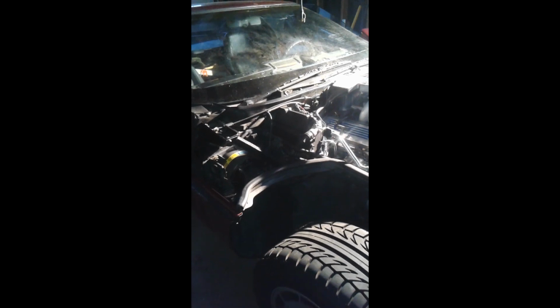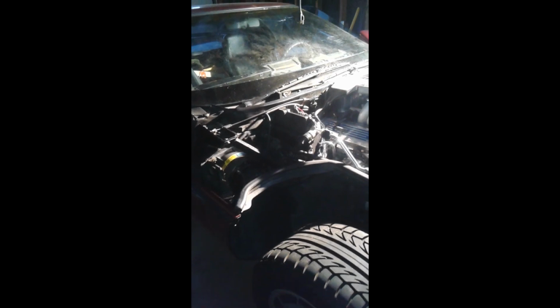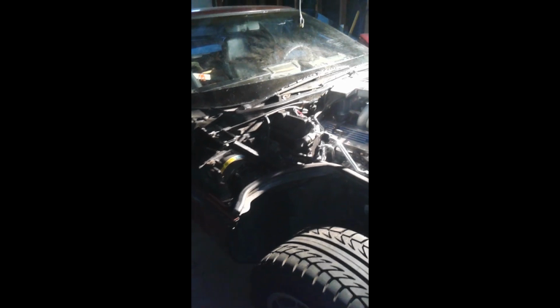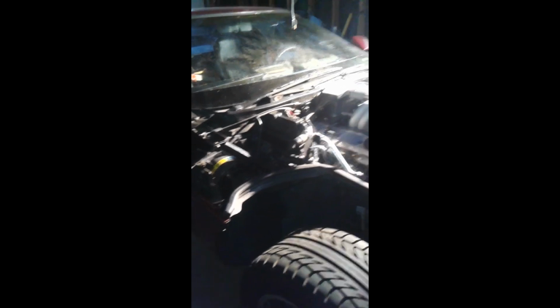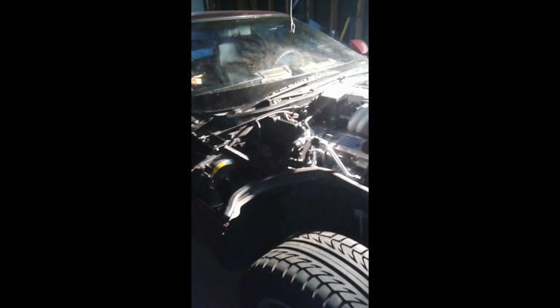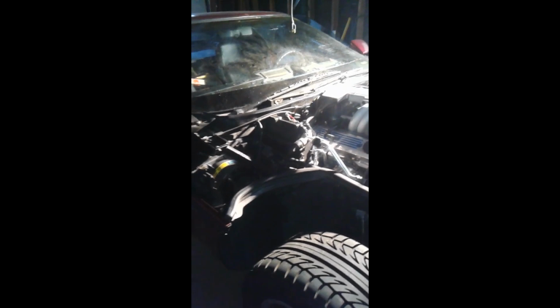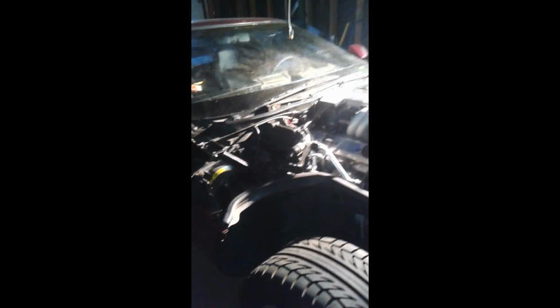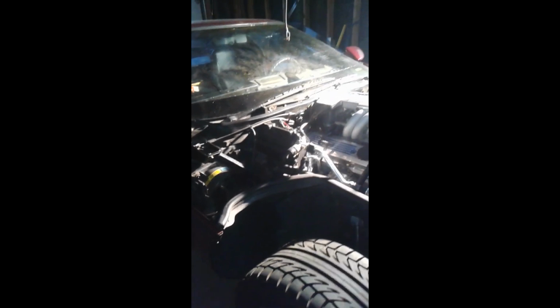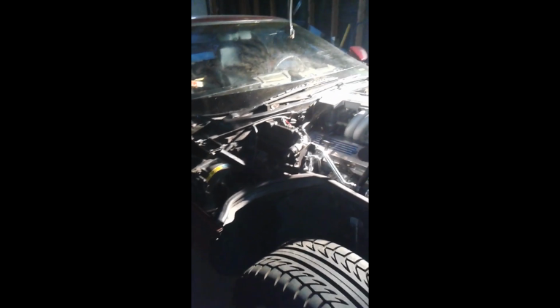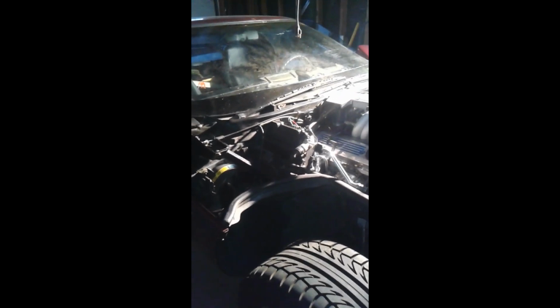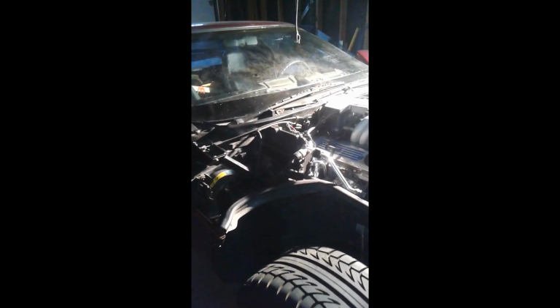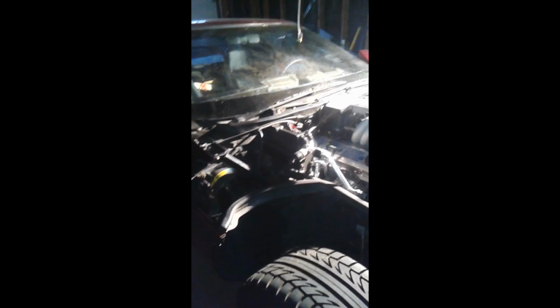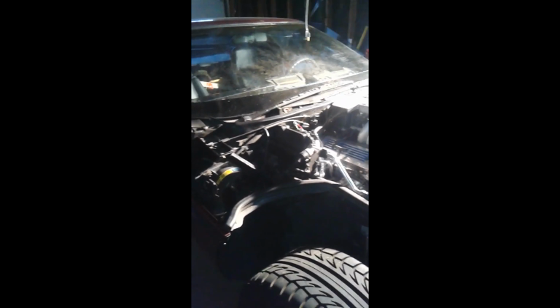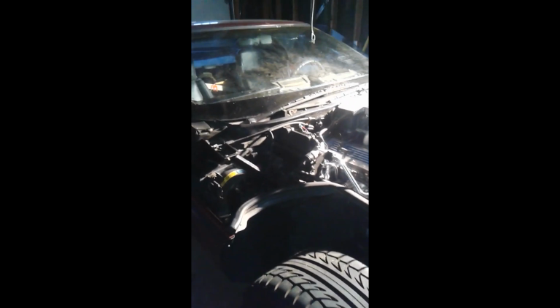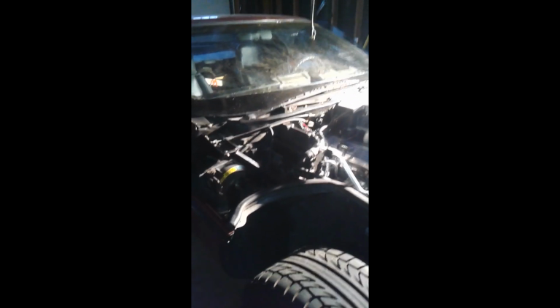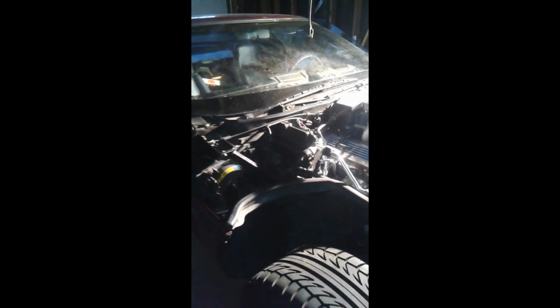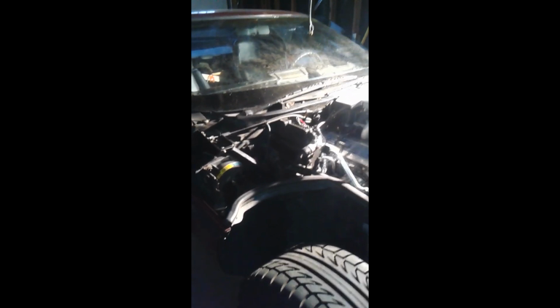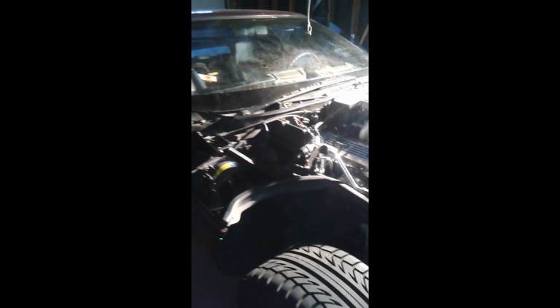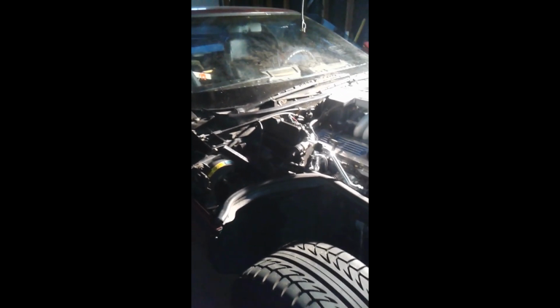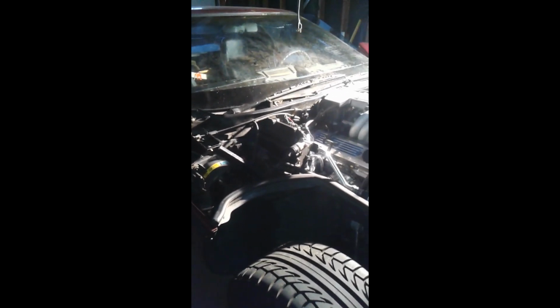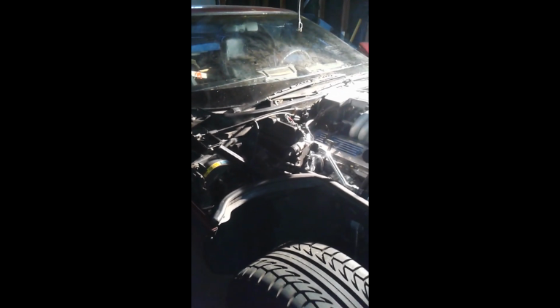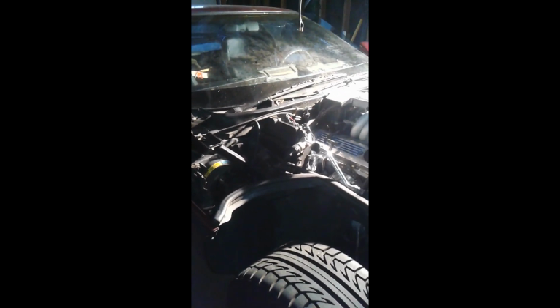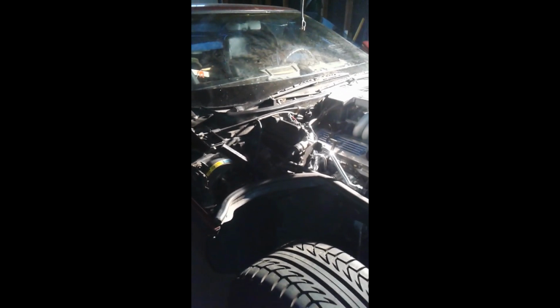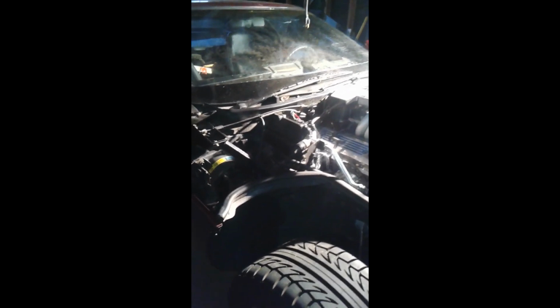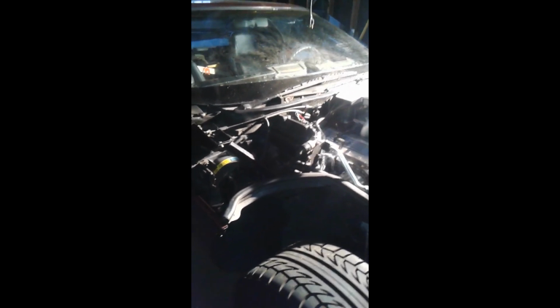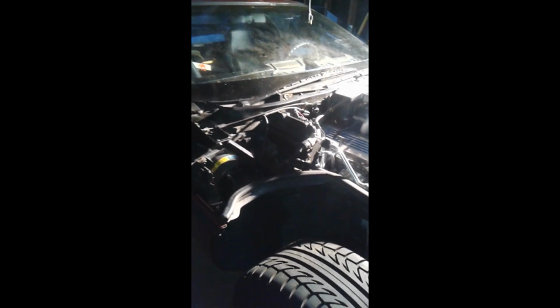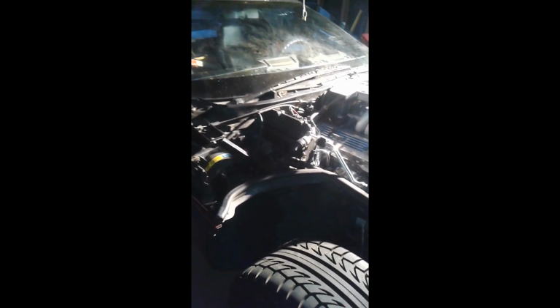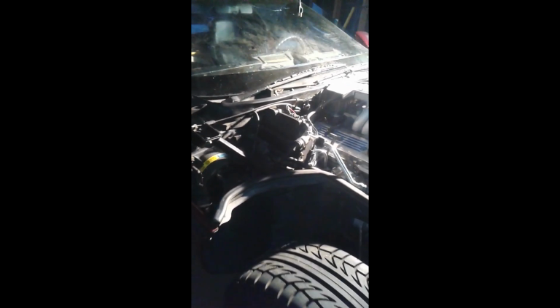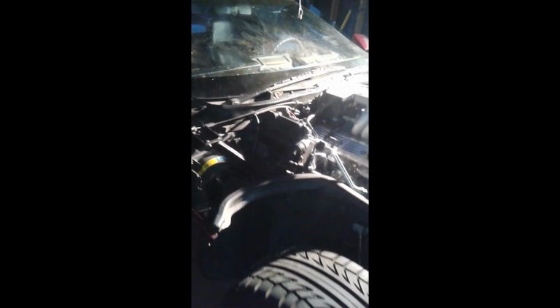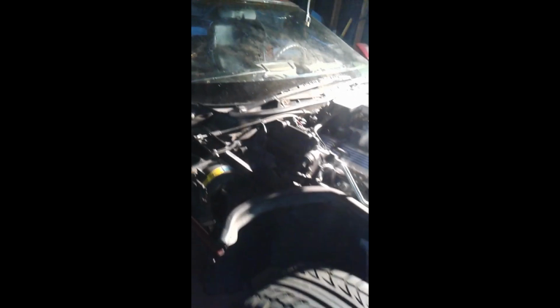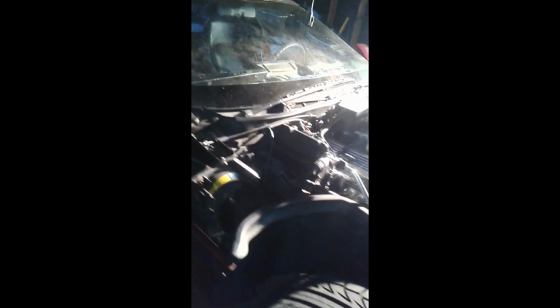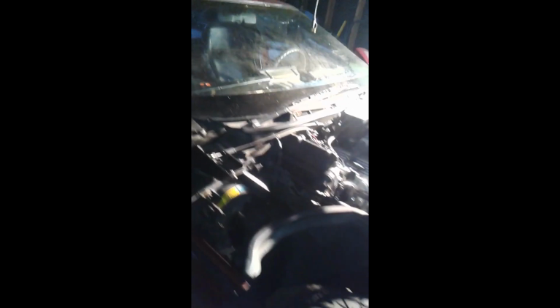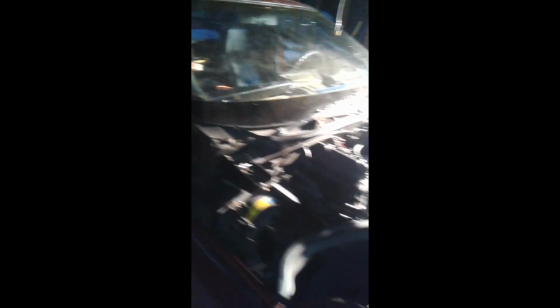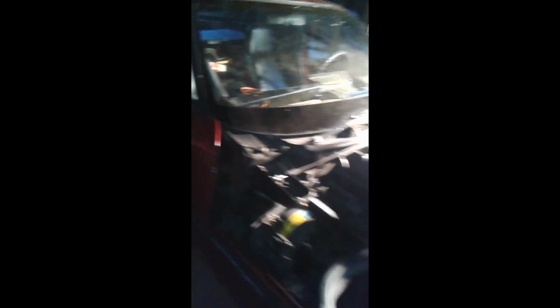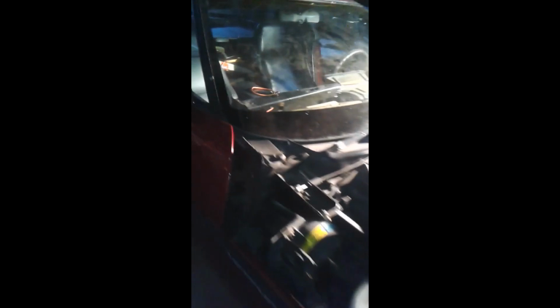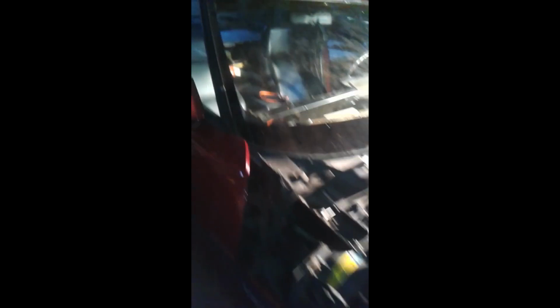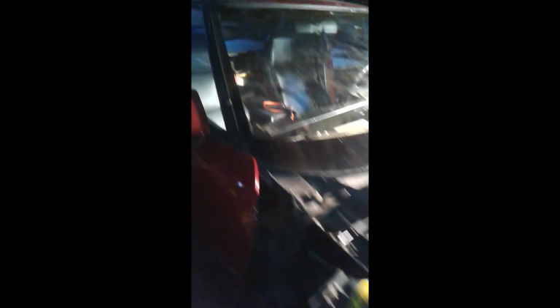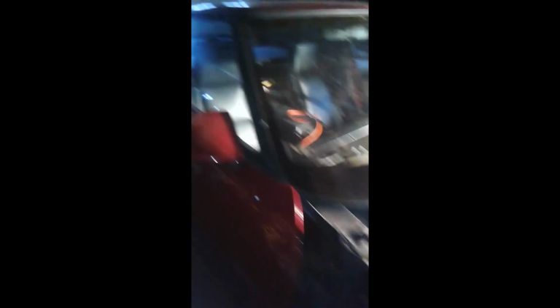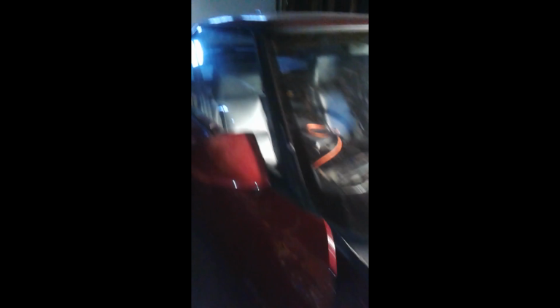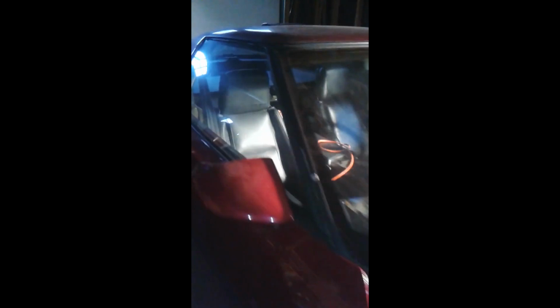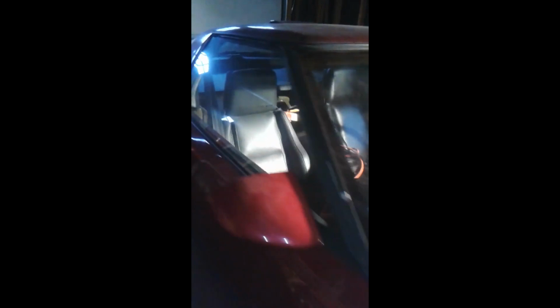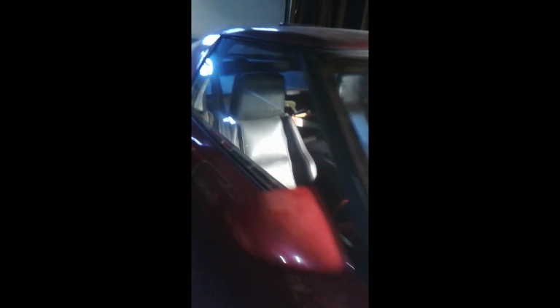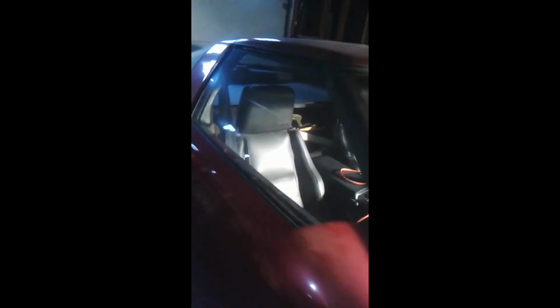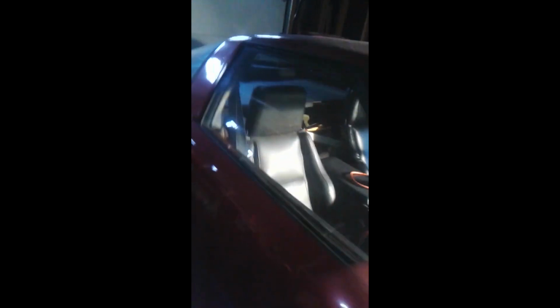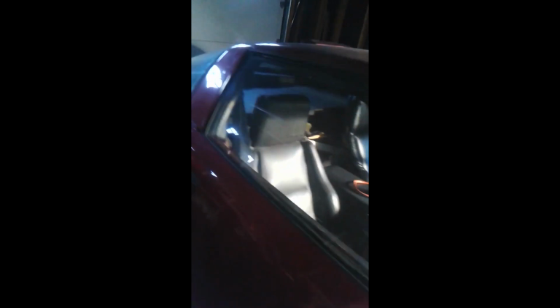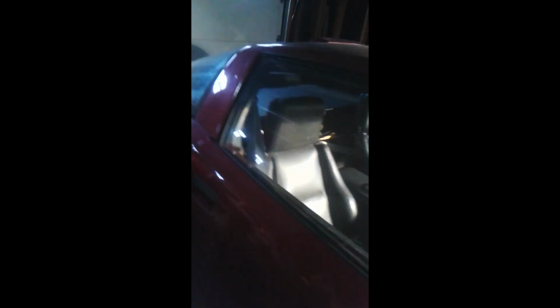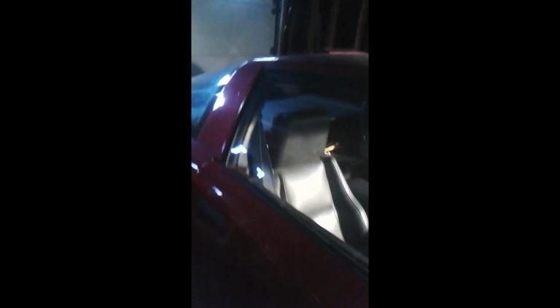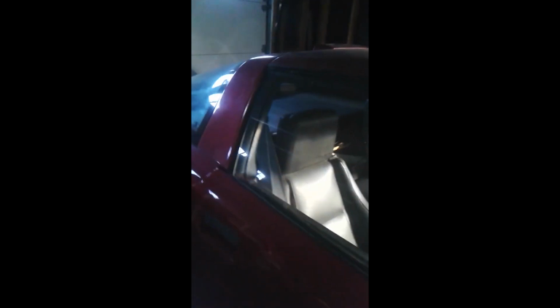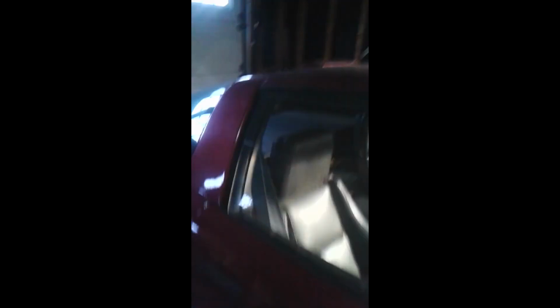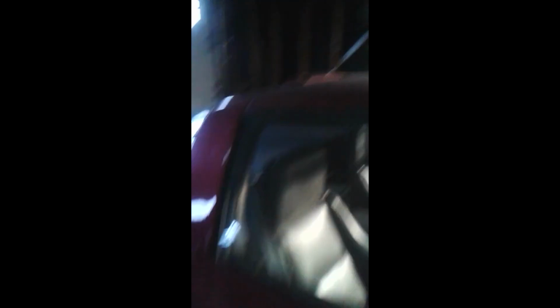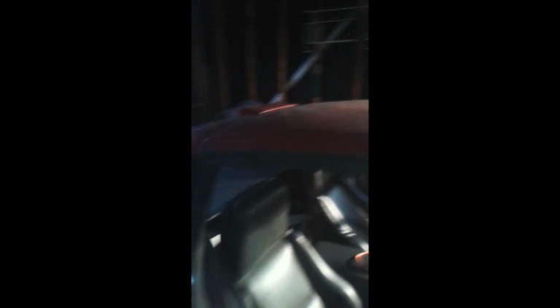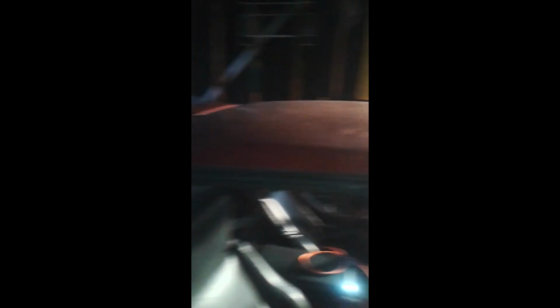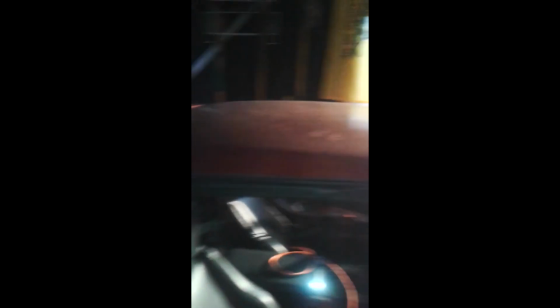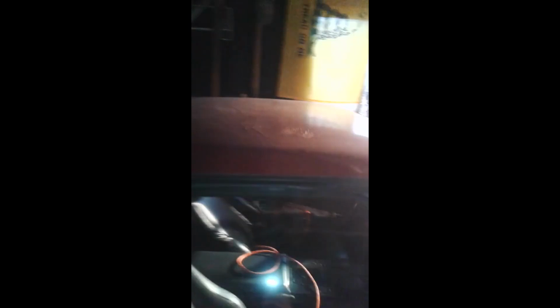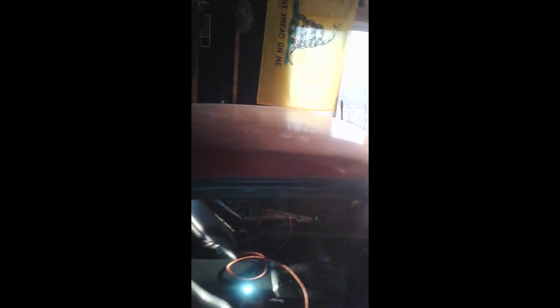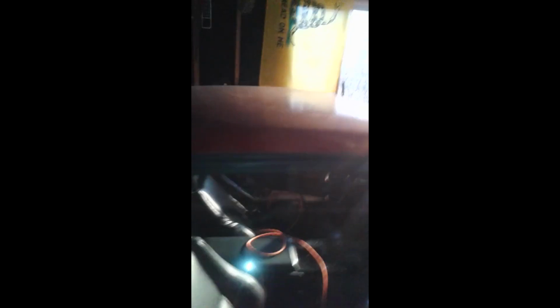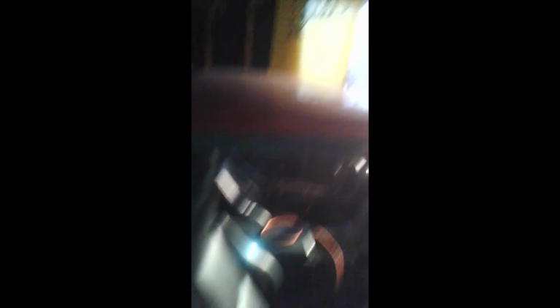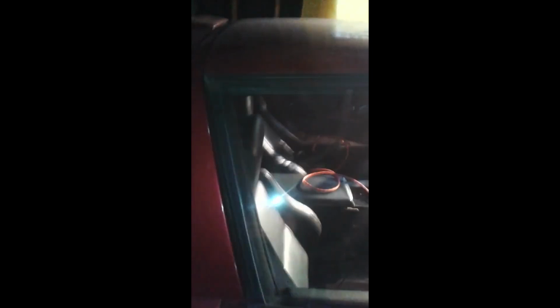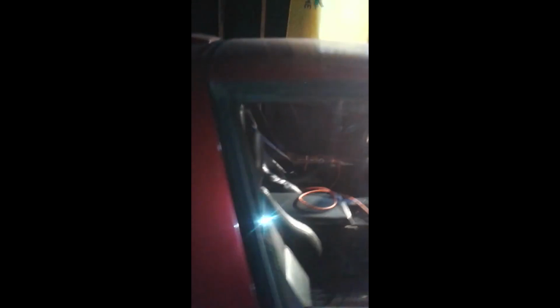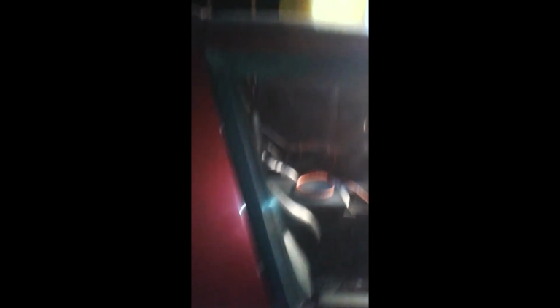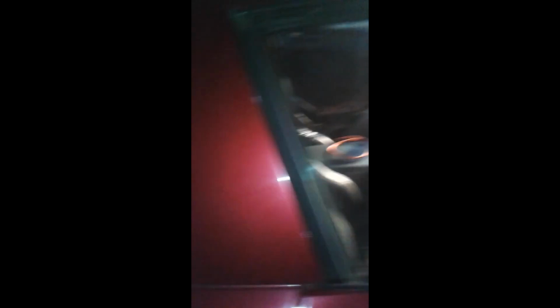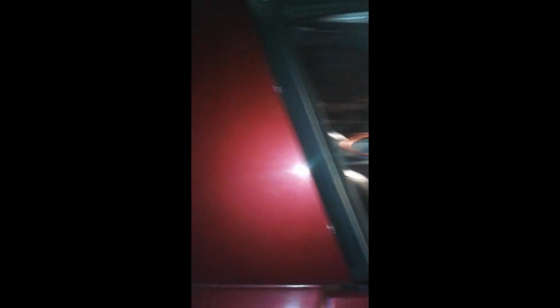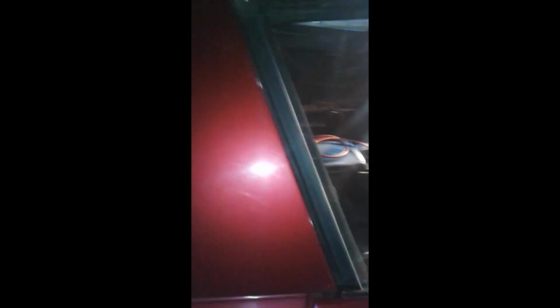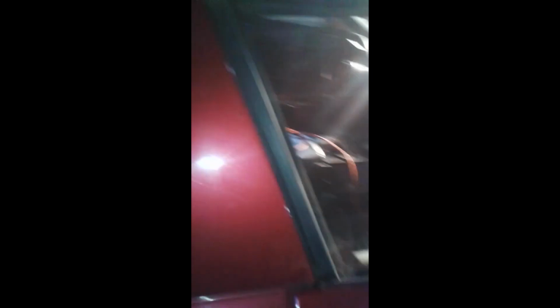I haven't seen any videos on this on YouTube, so I figured I'd make one. It's an 86 Corvette coupe.